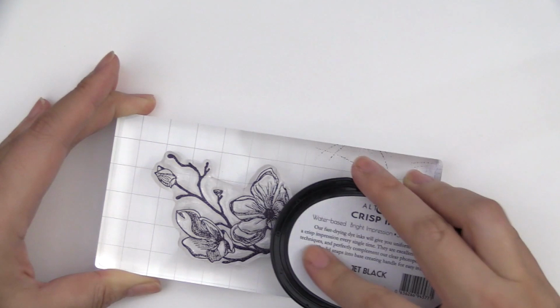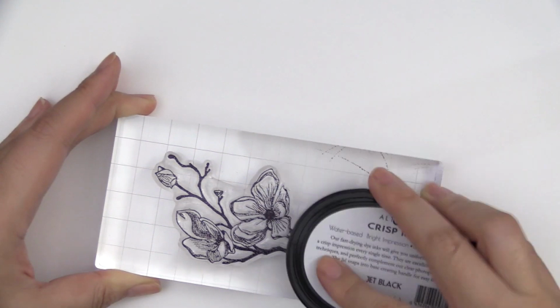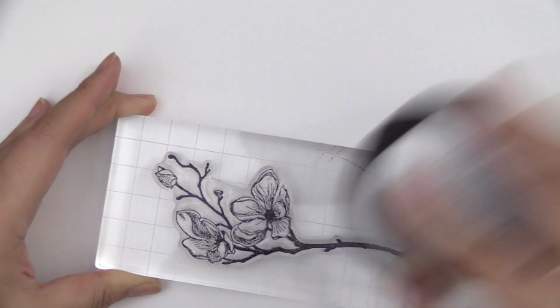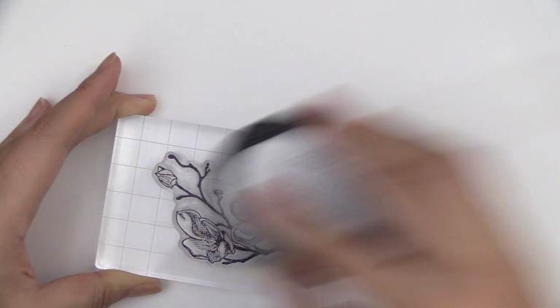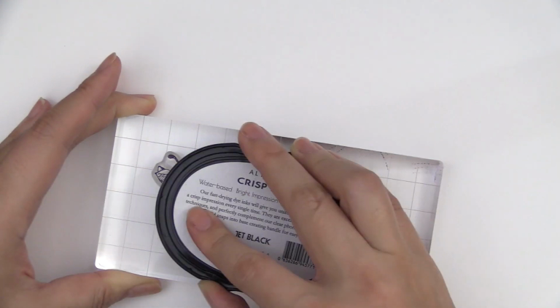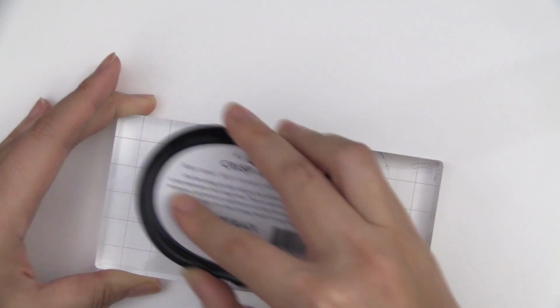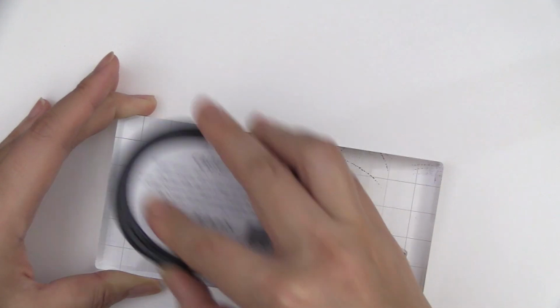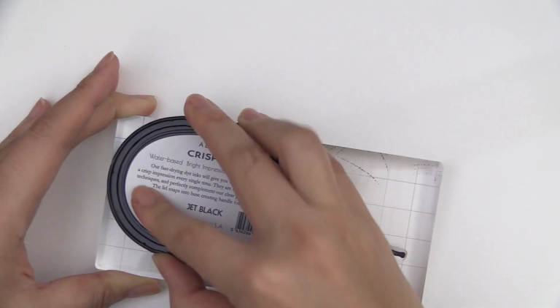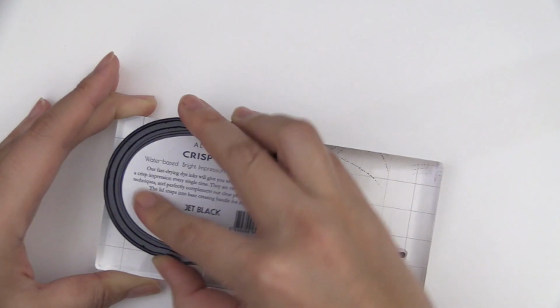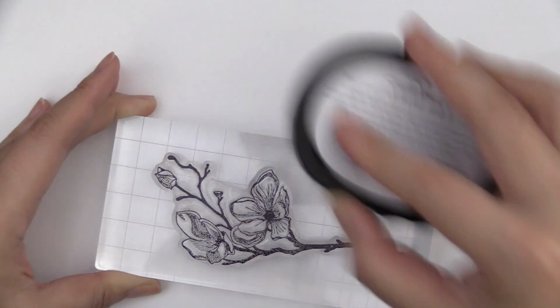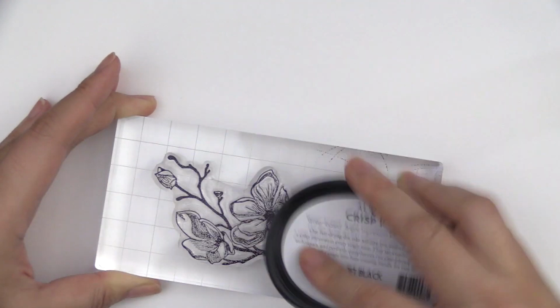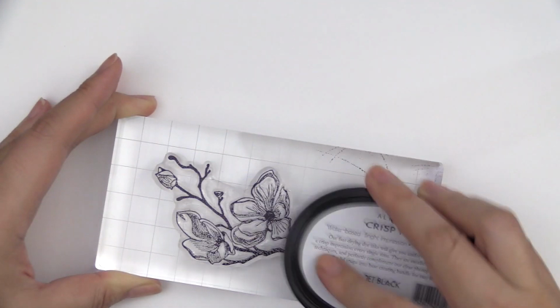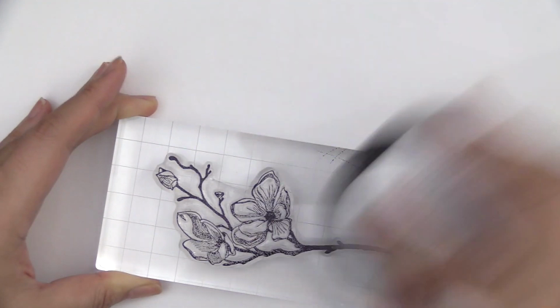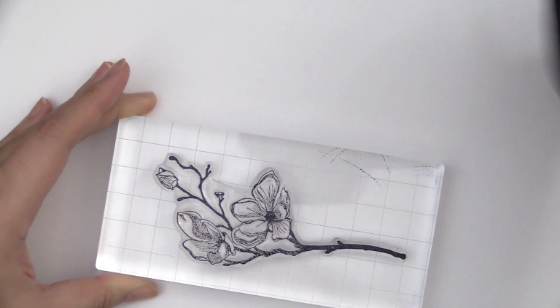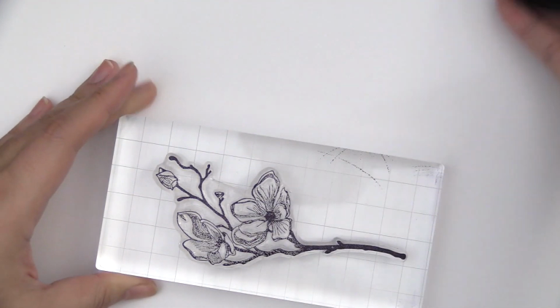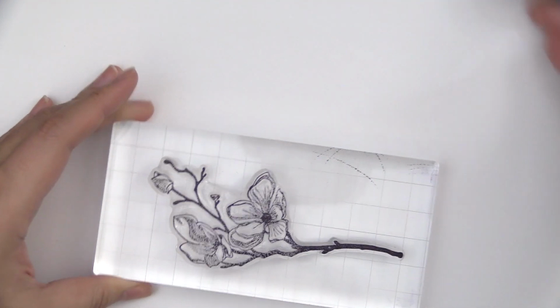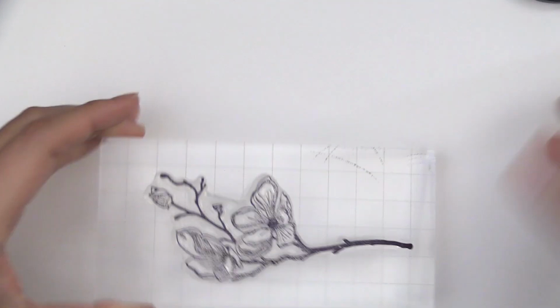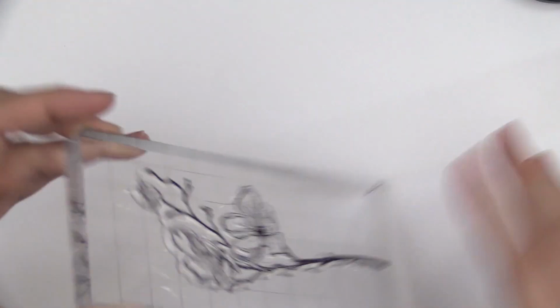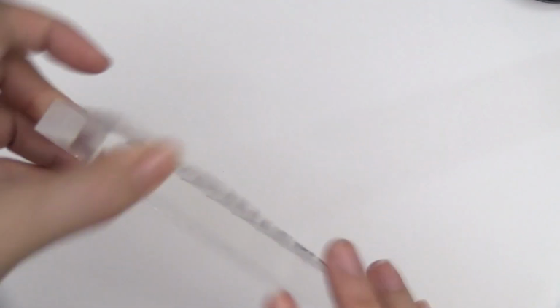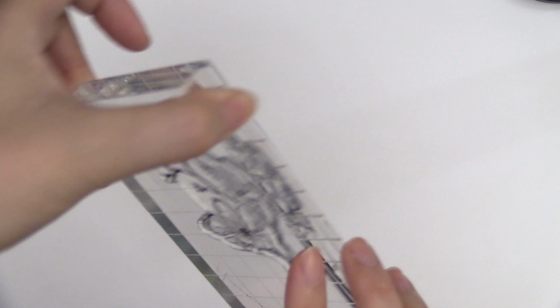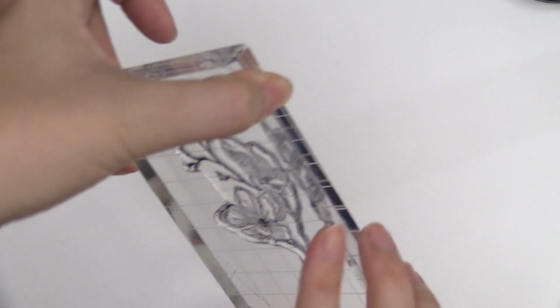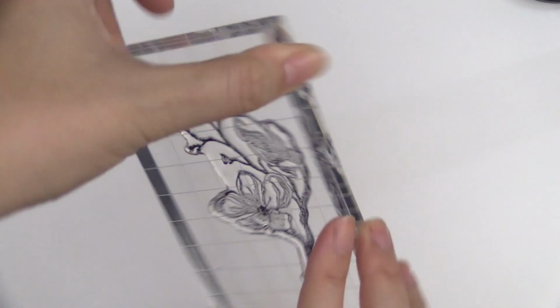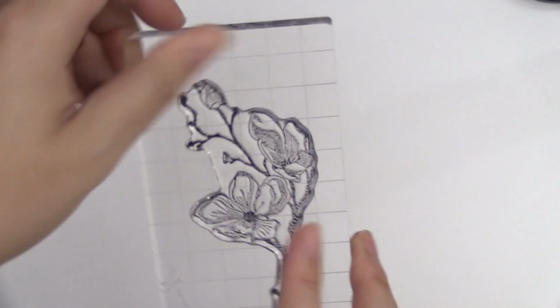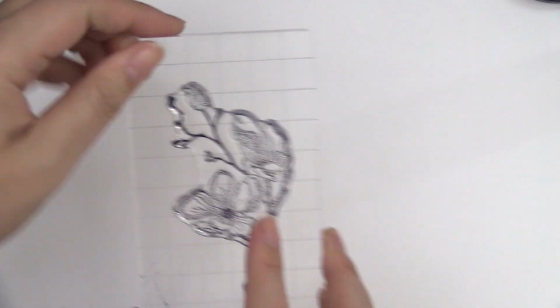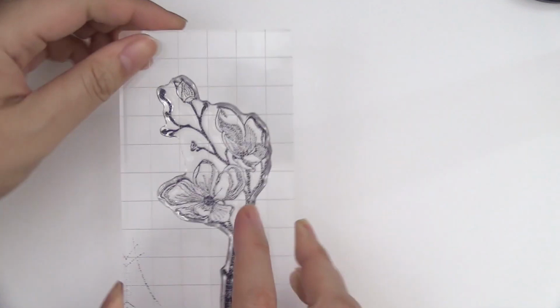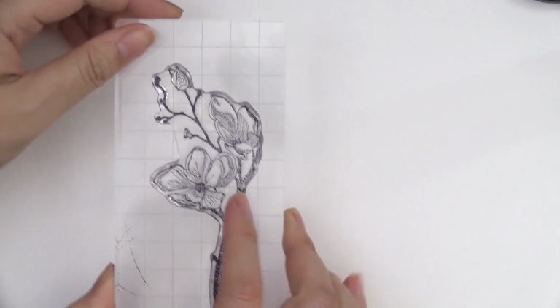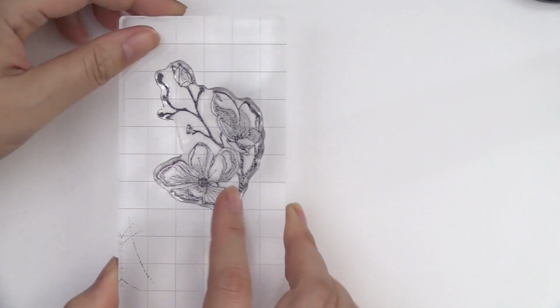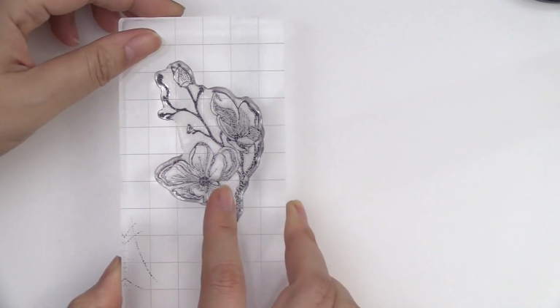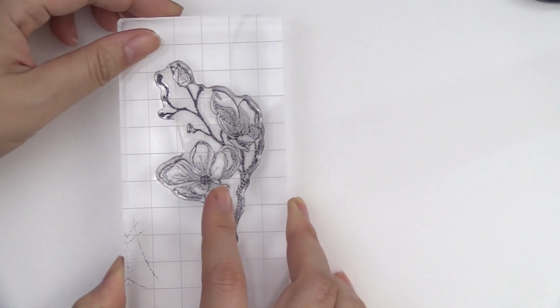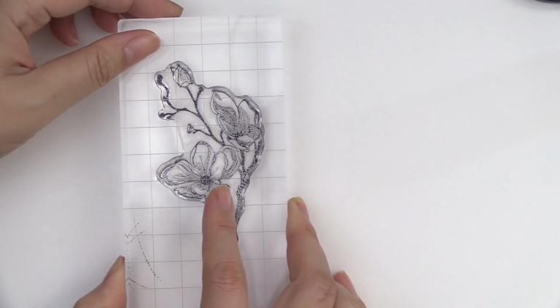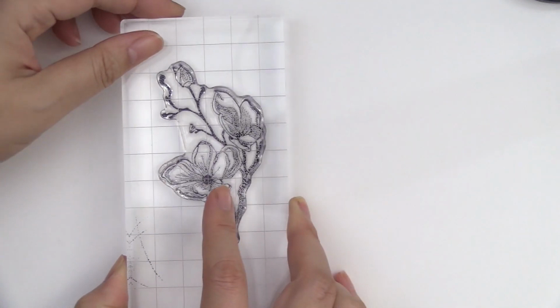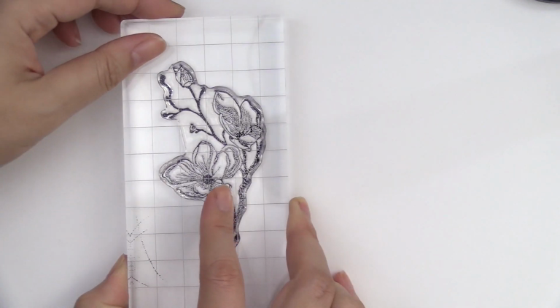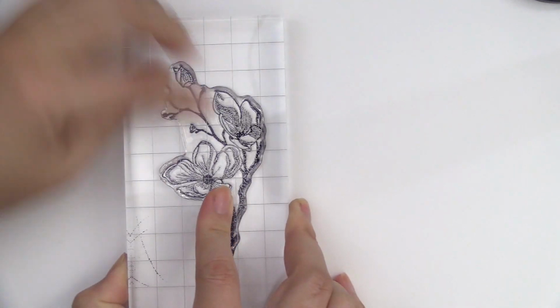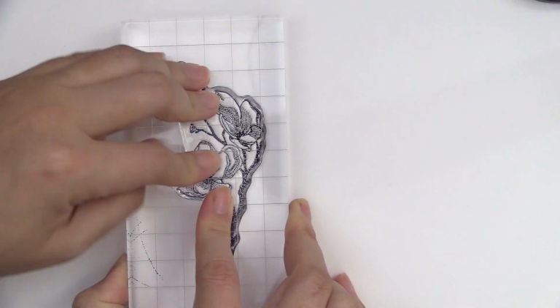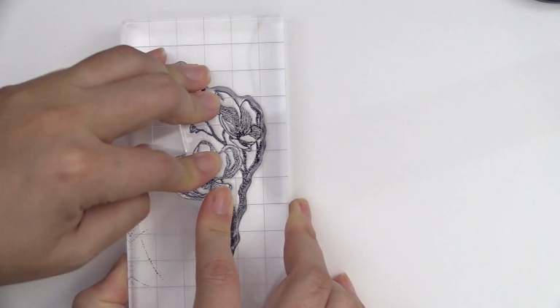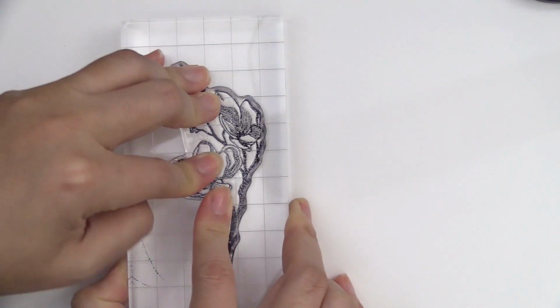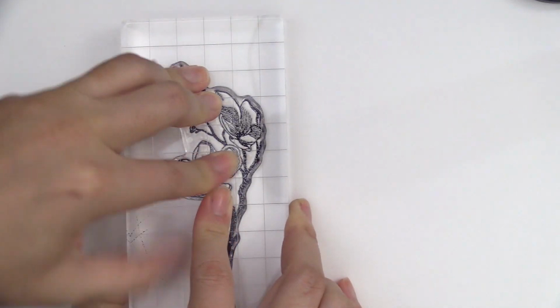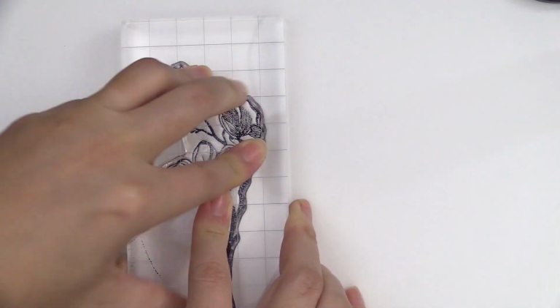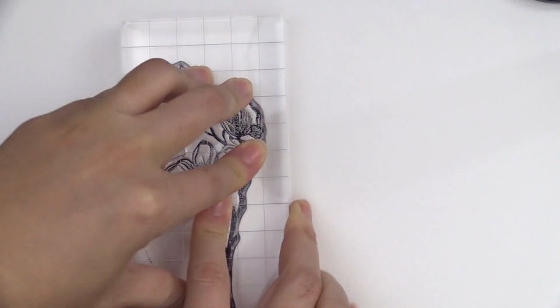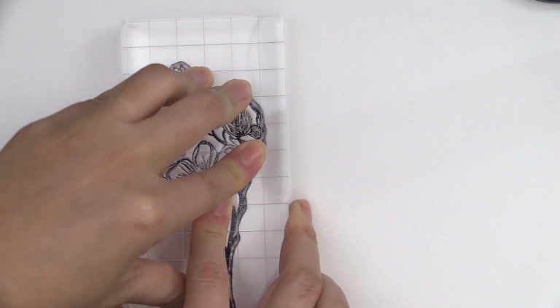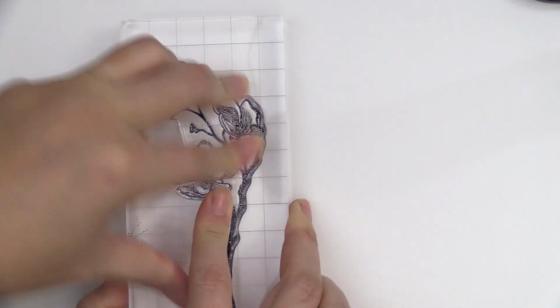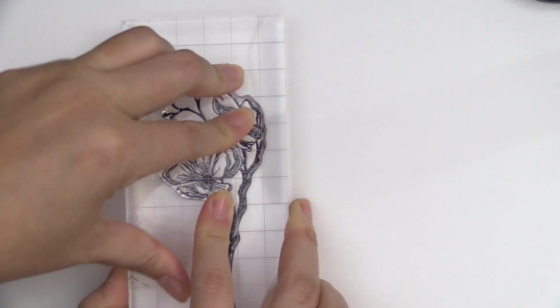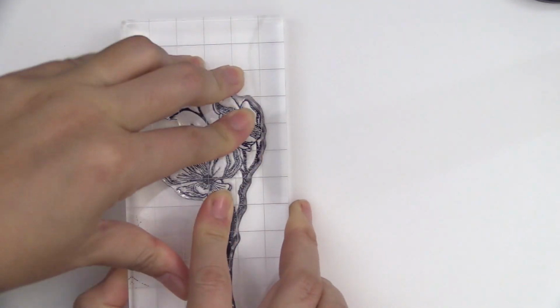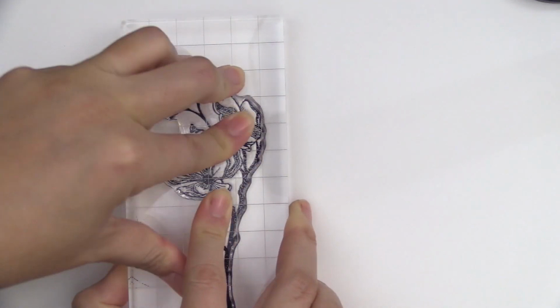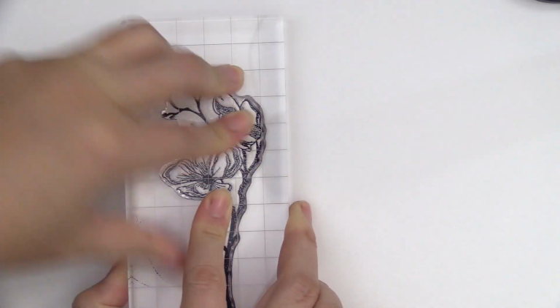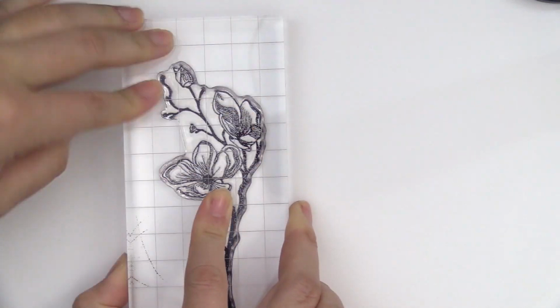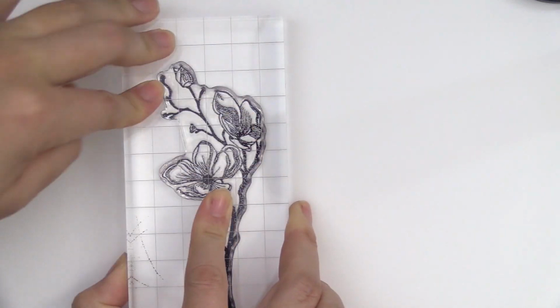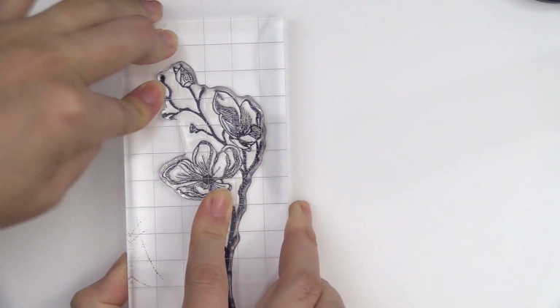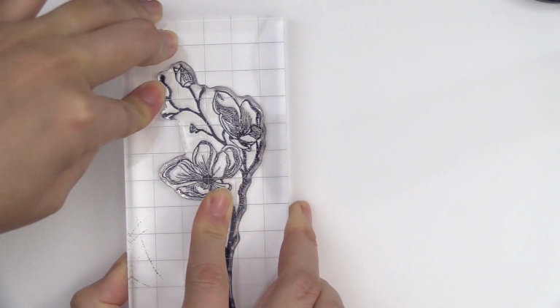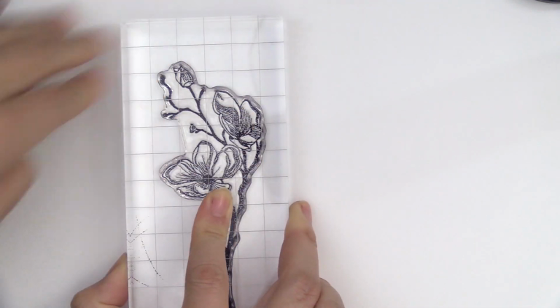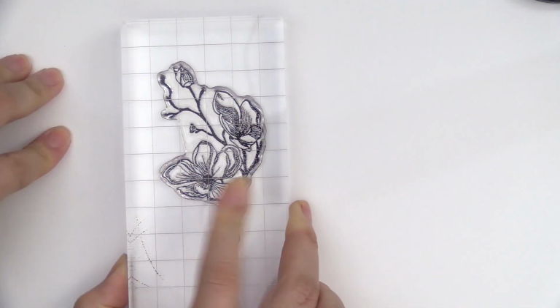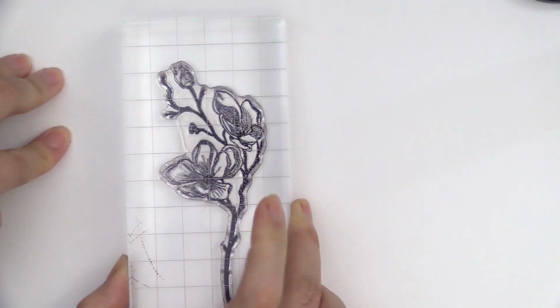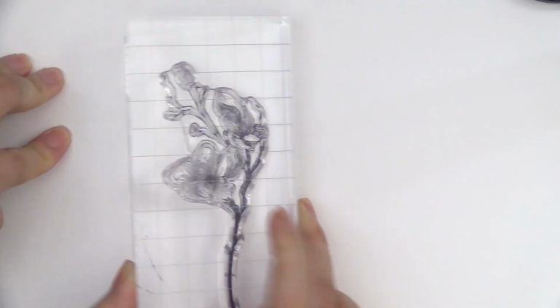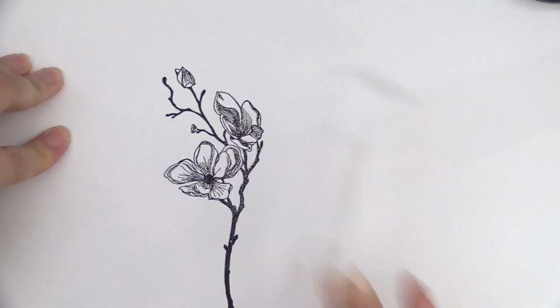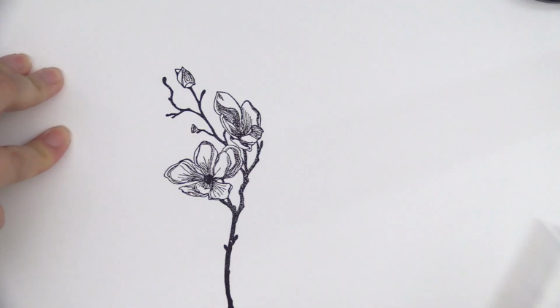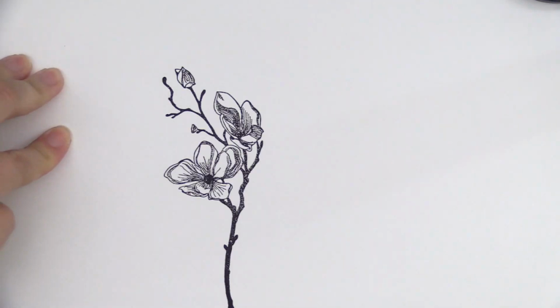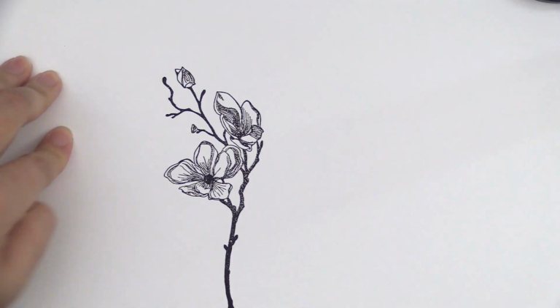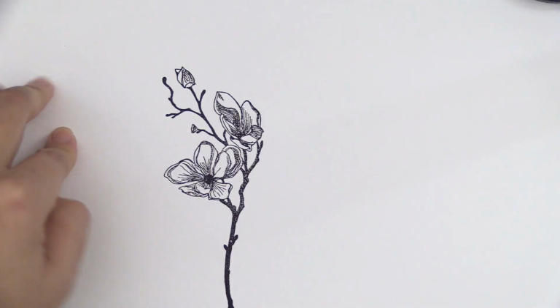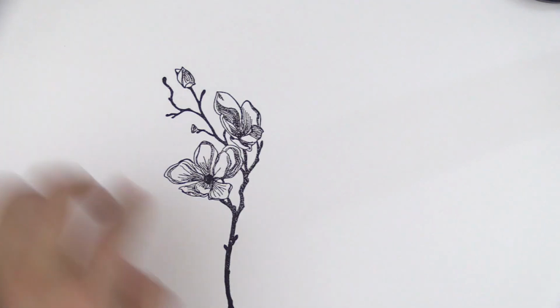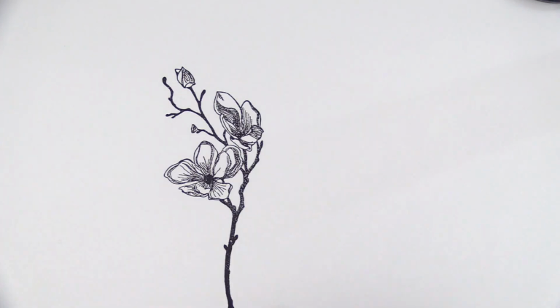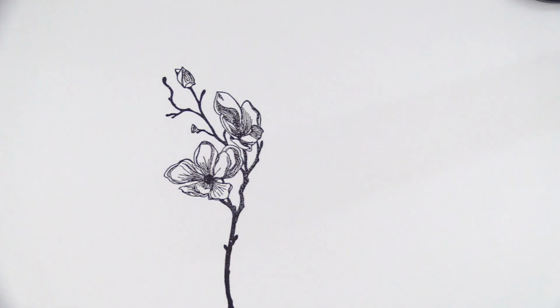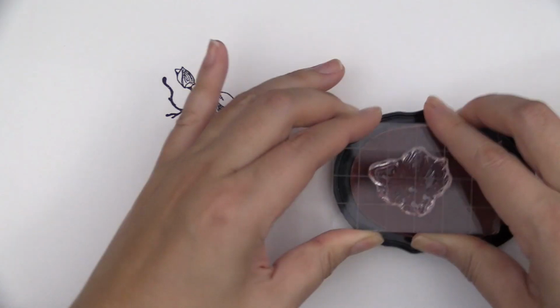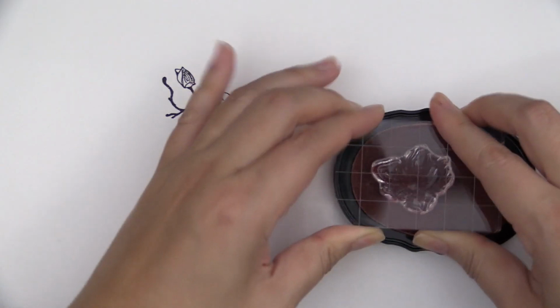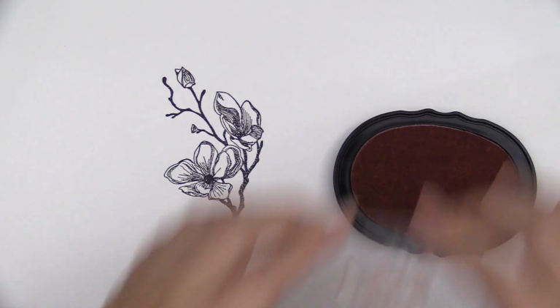This is the Dotted Blossom Stem Set from Altenew. This is a 4 by 6 stem set with 13 individual stamps.